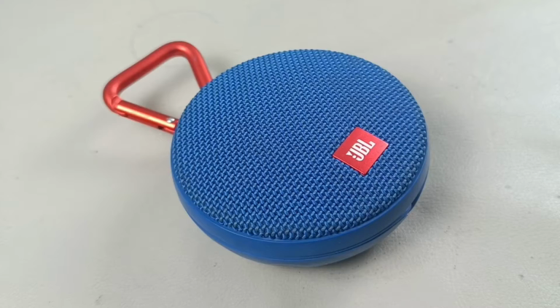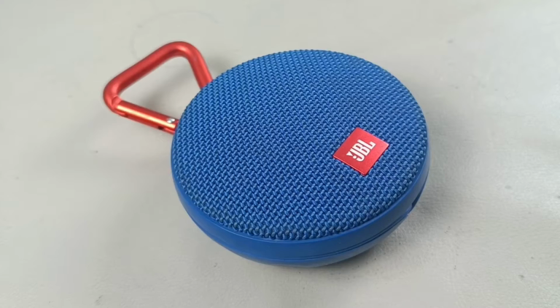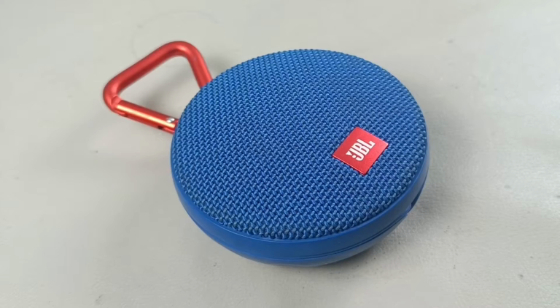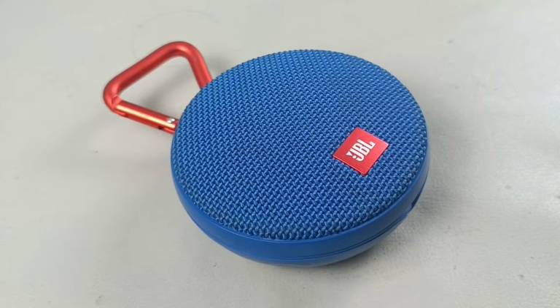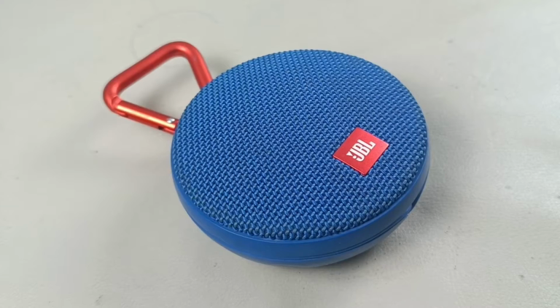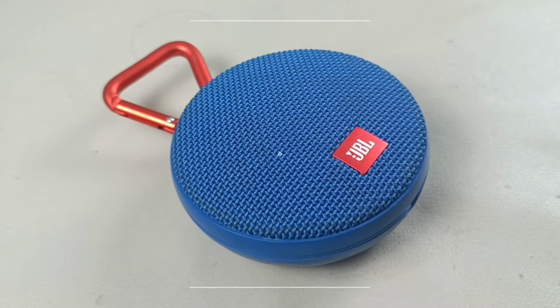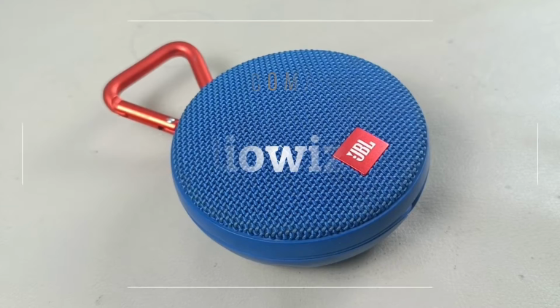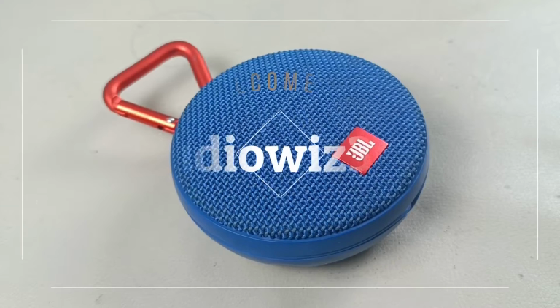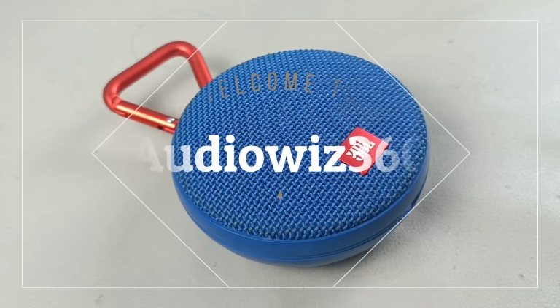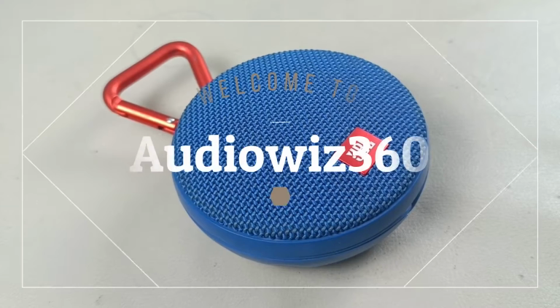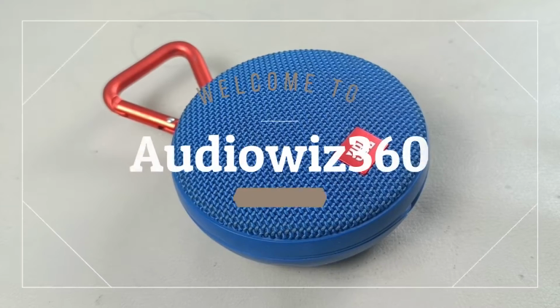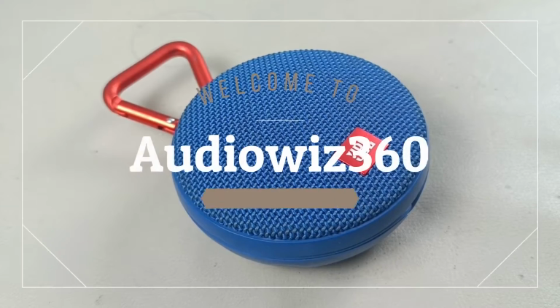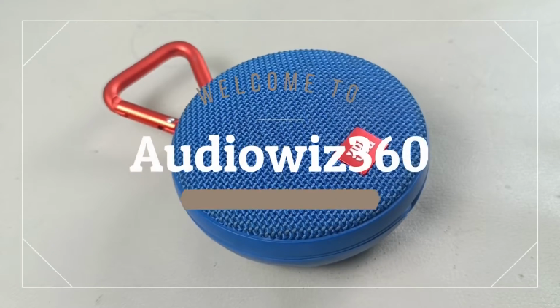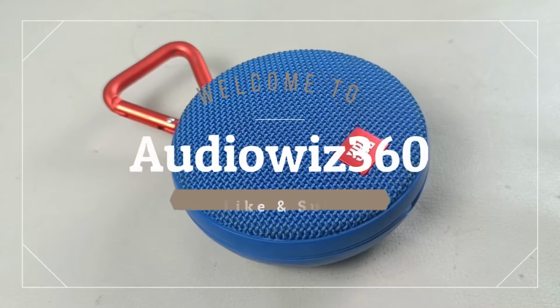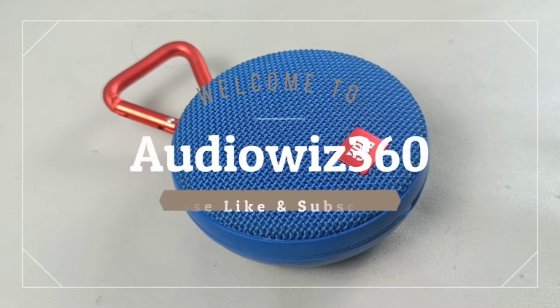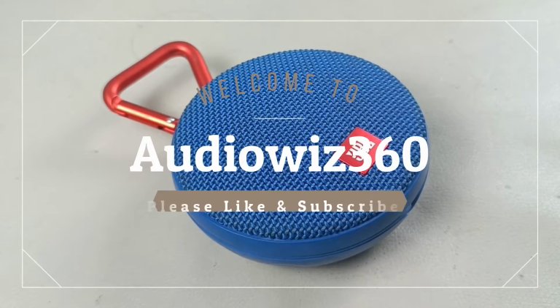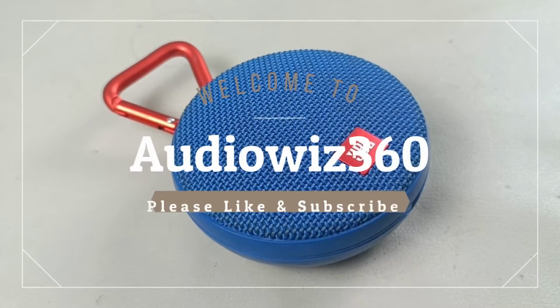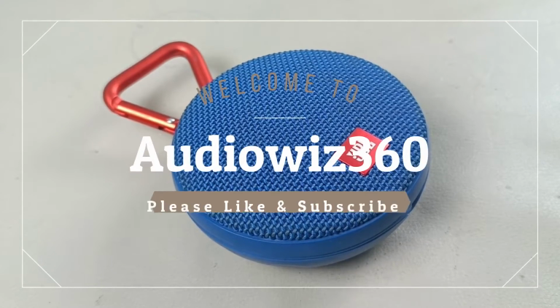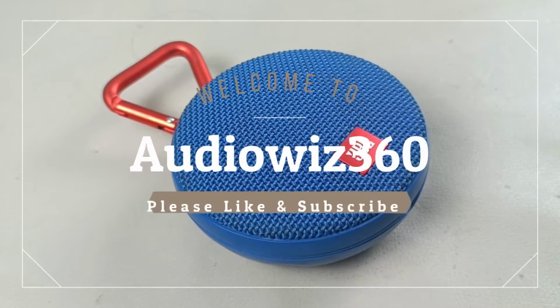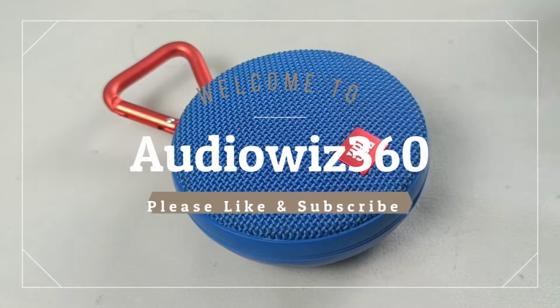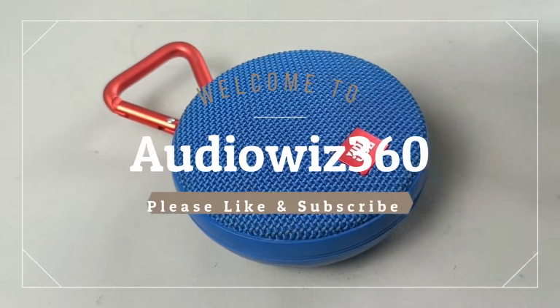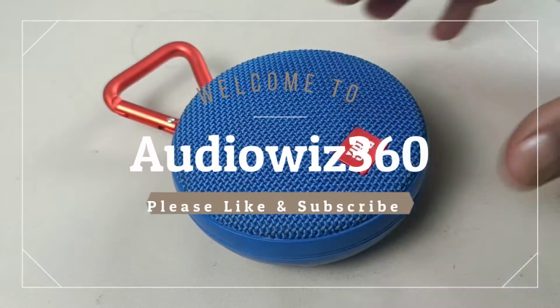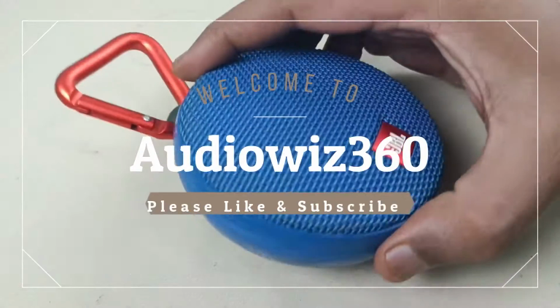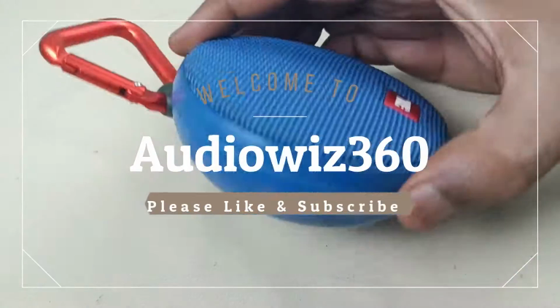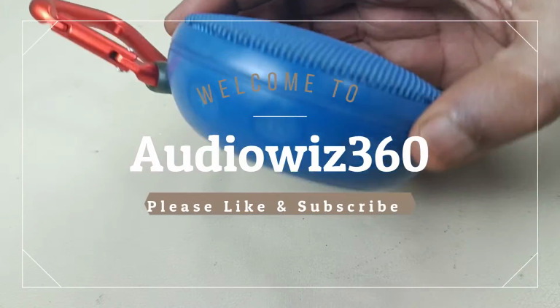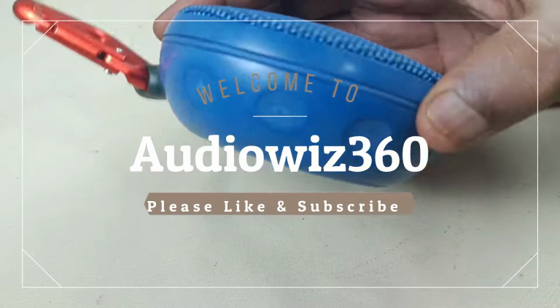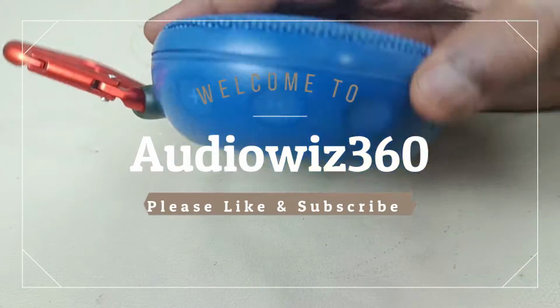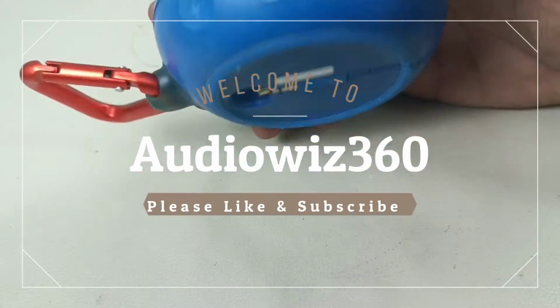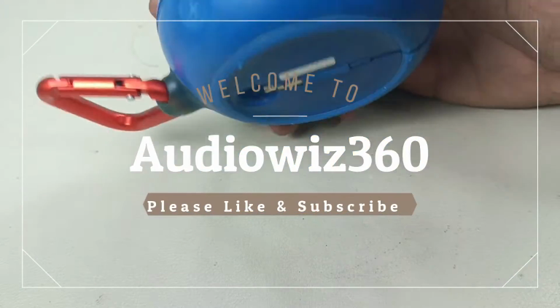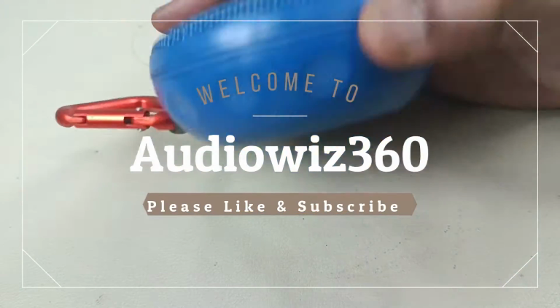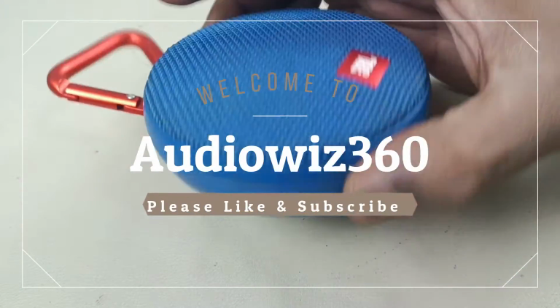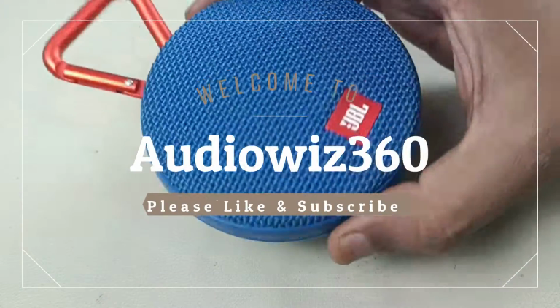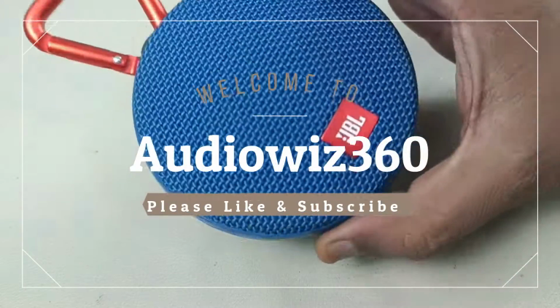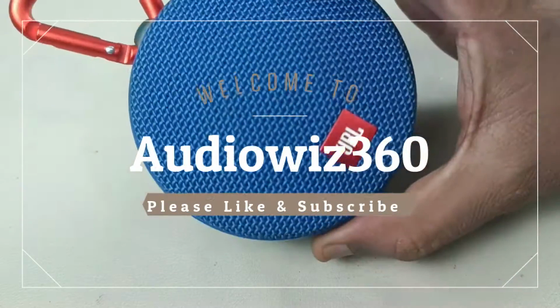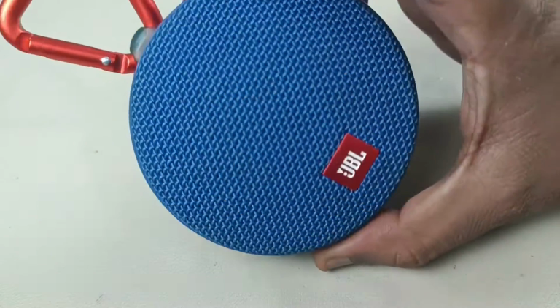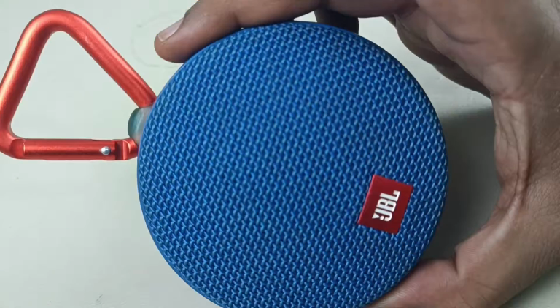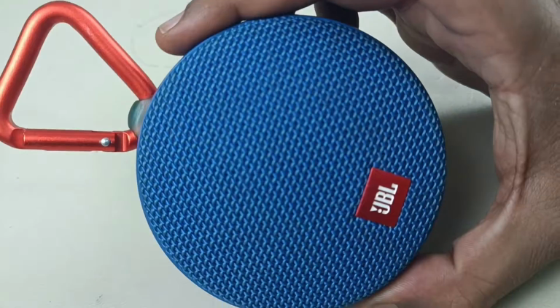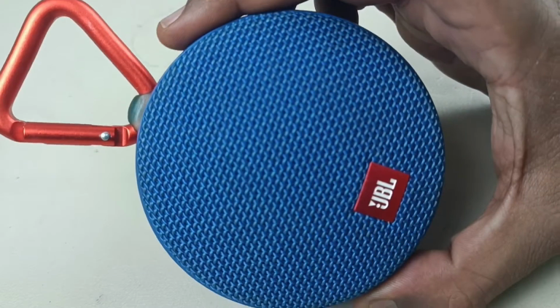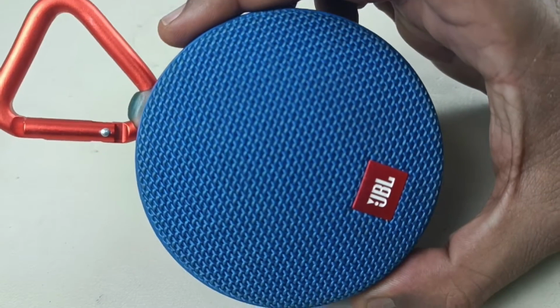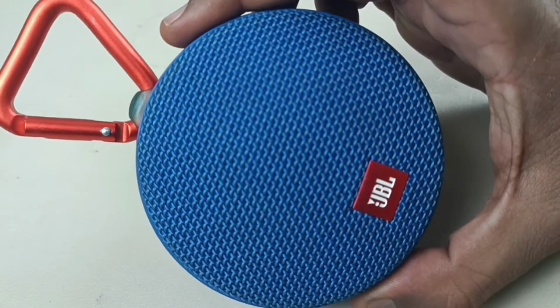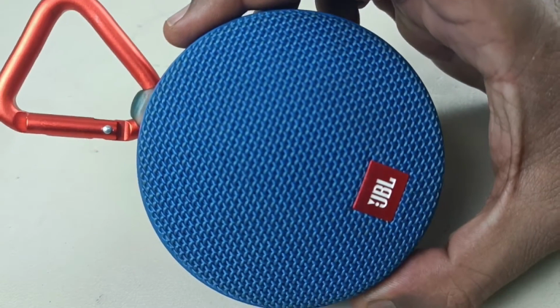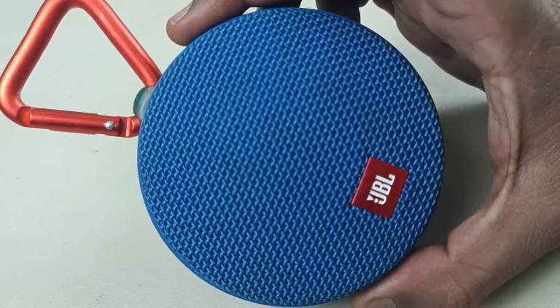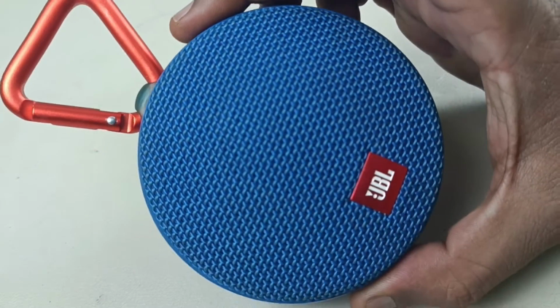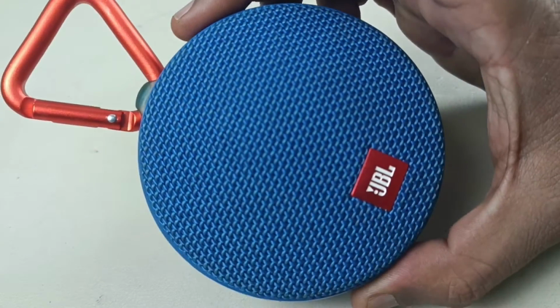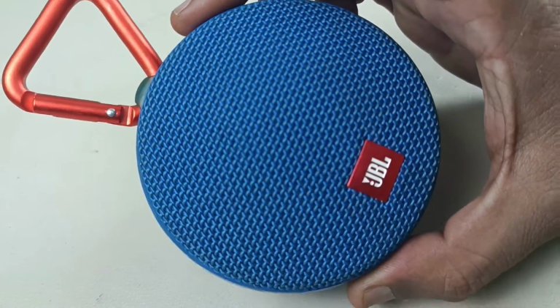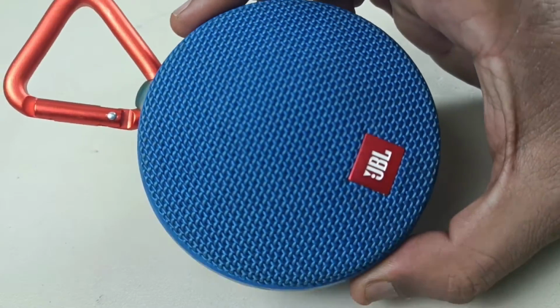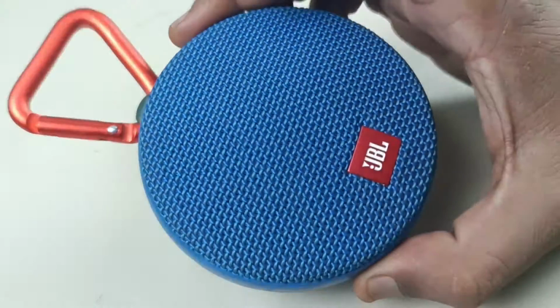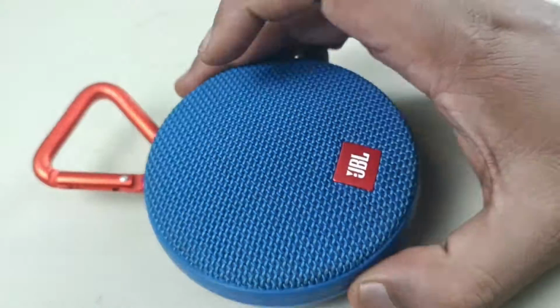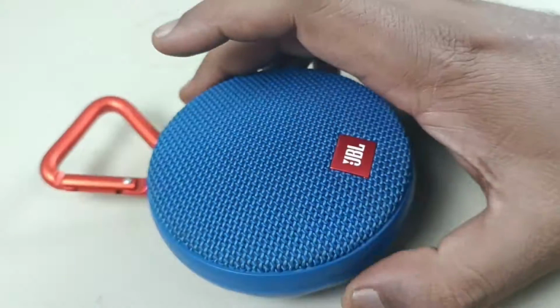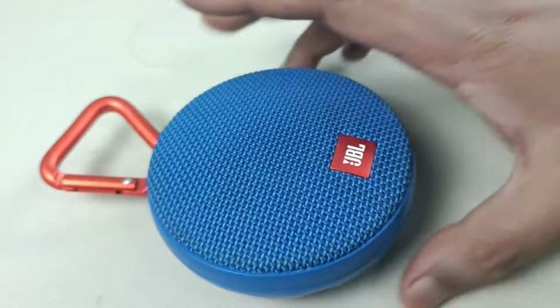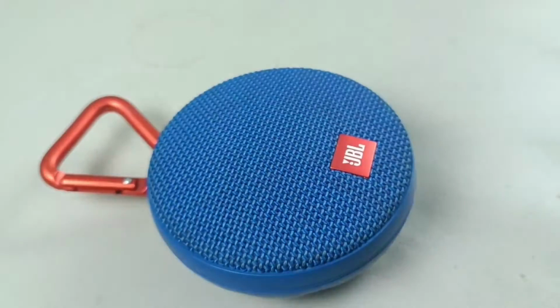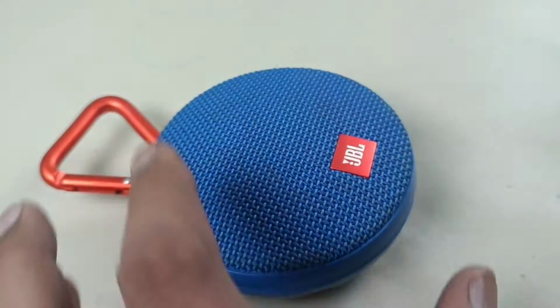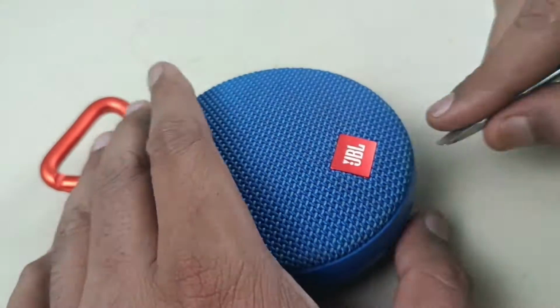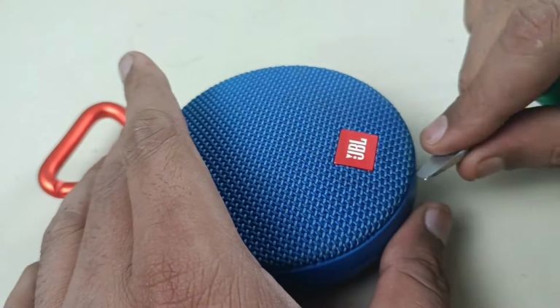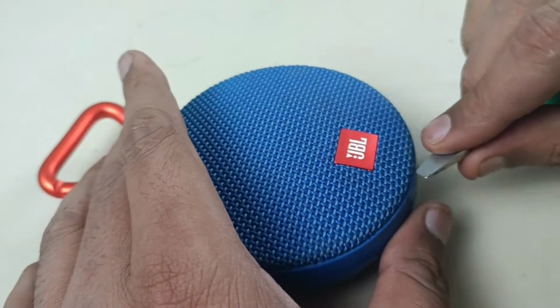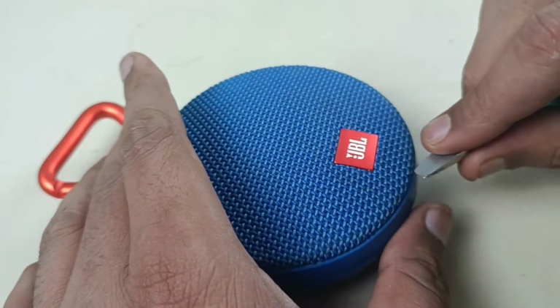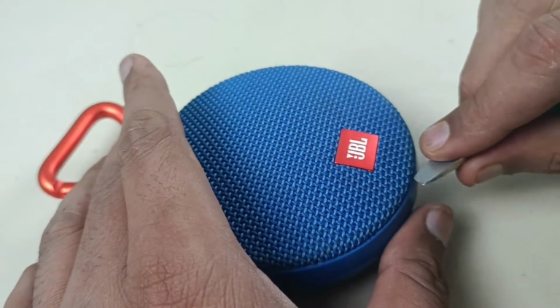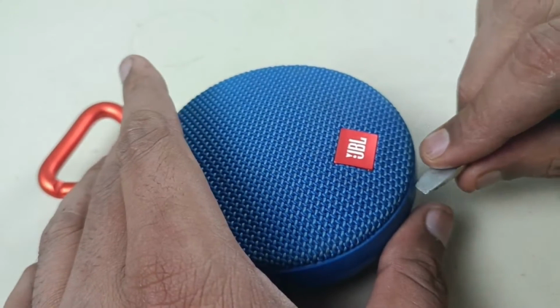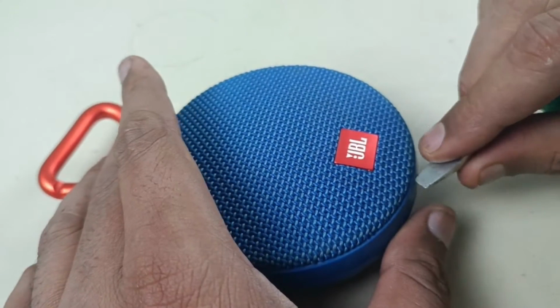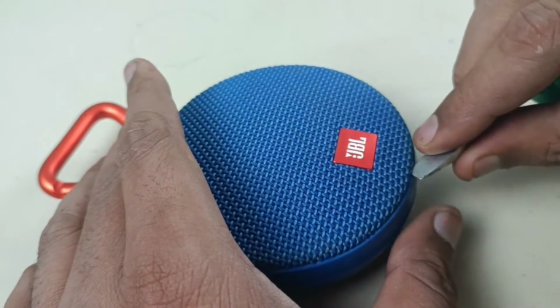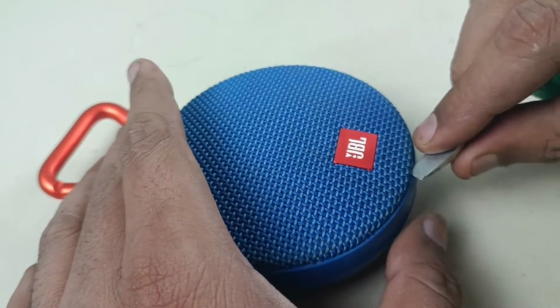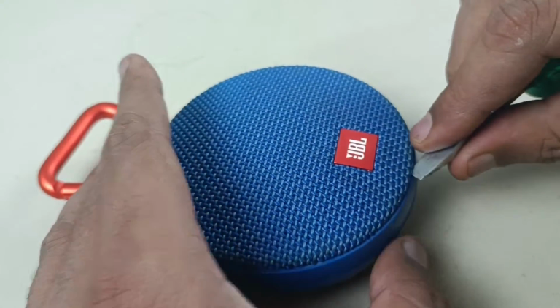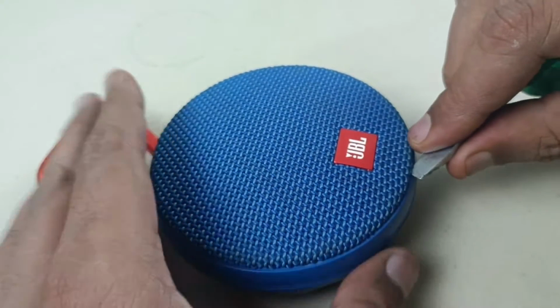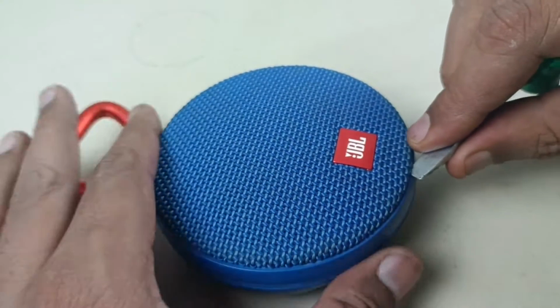Hello viewers, today I am going to show you how to disassemble this JBL Clip to Bluetooth speaker. Let's start disassembling.